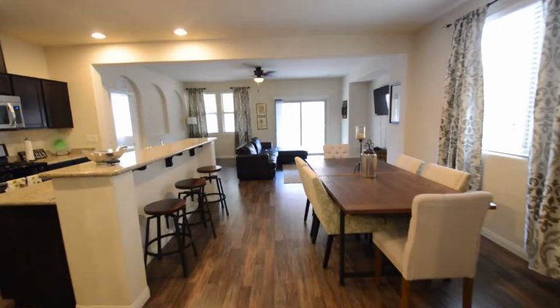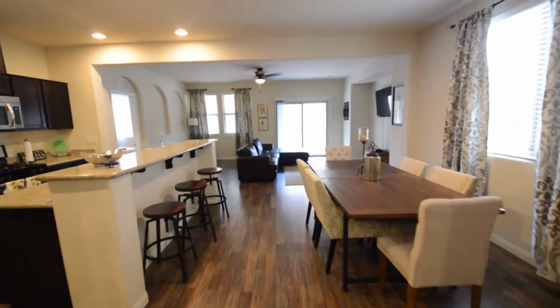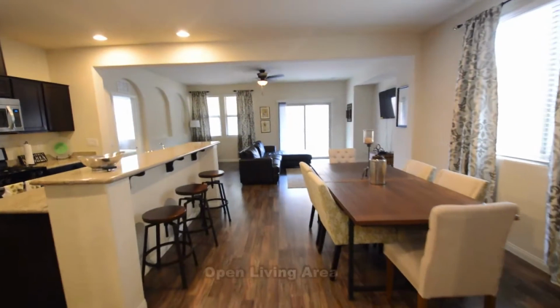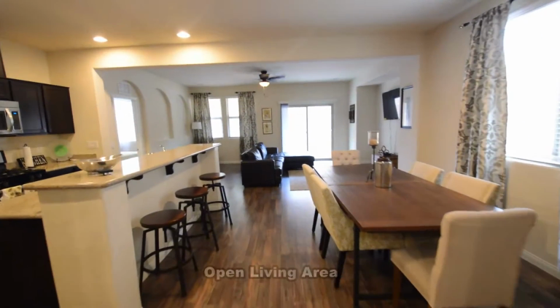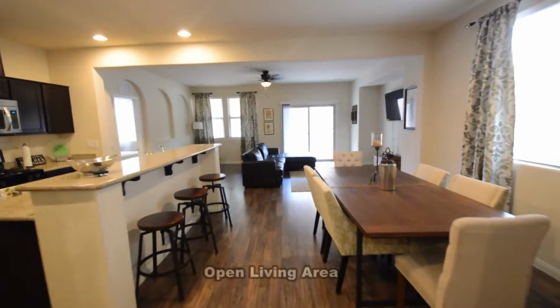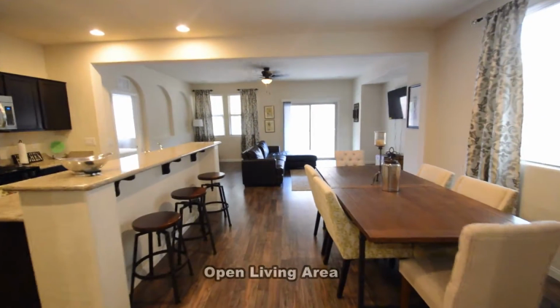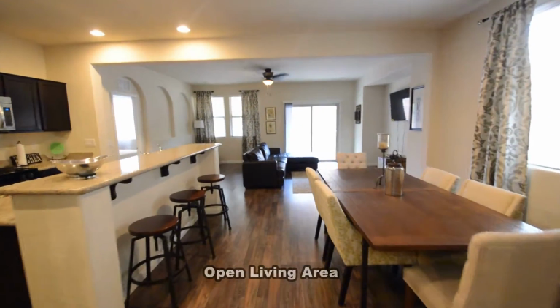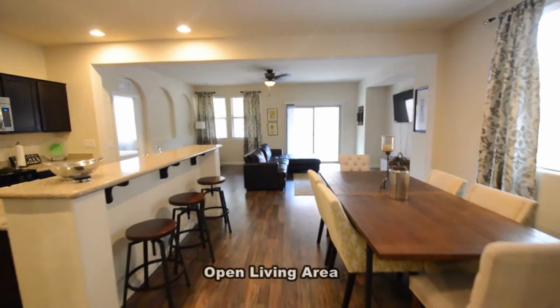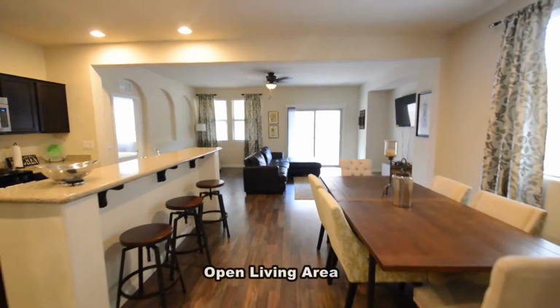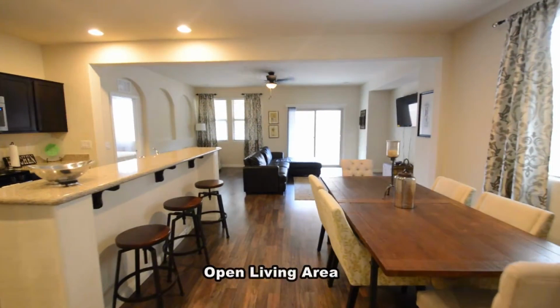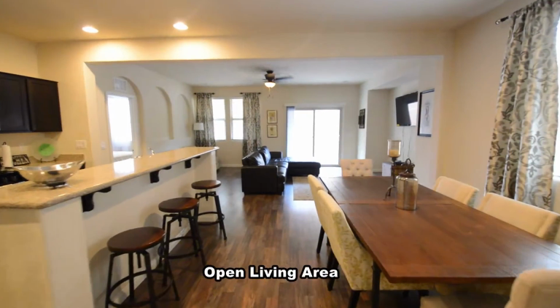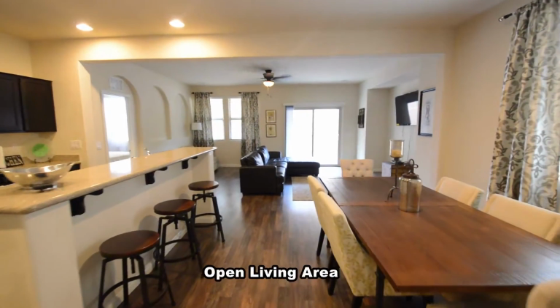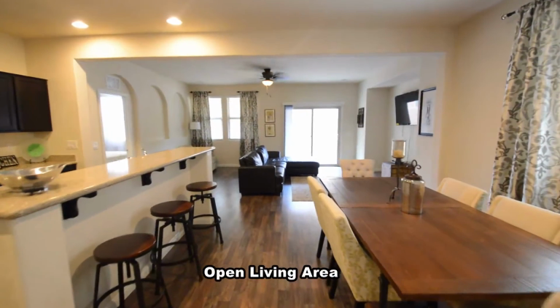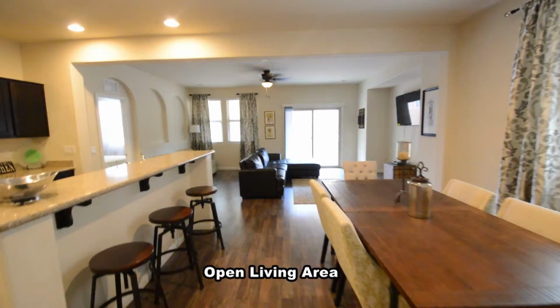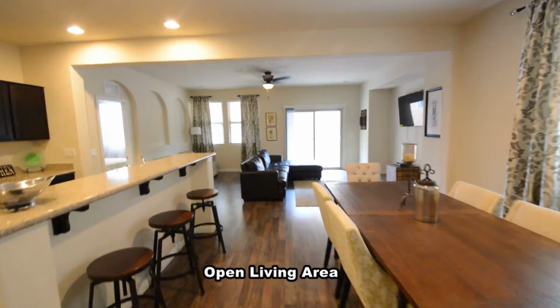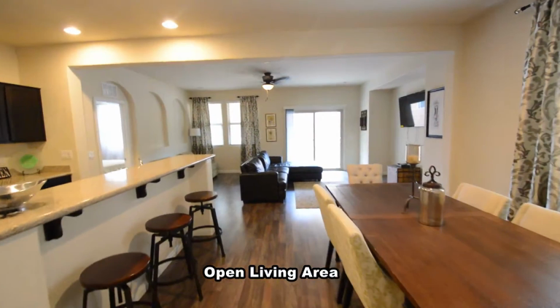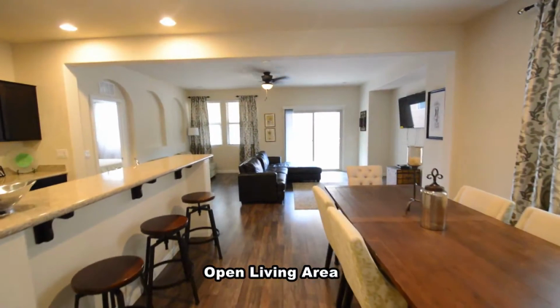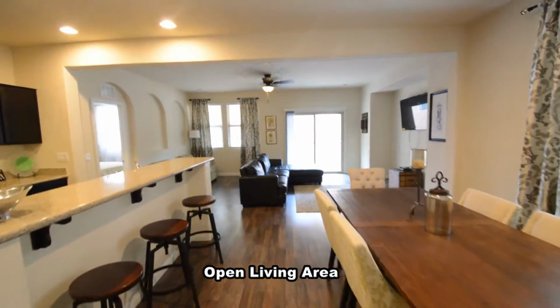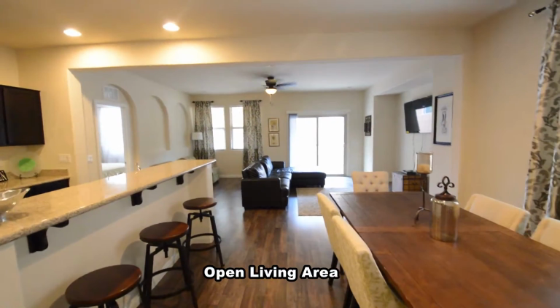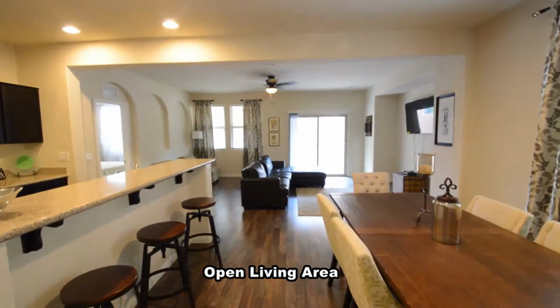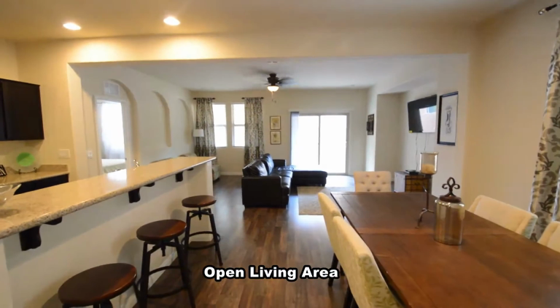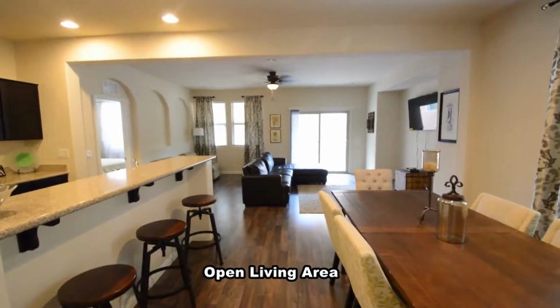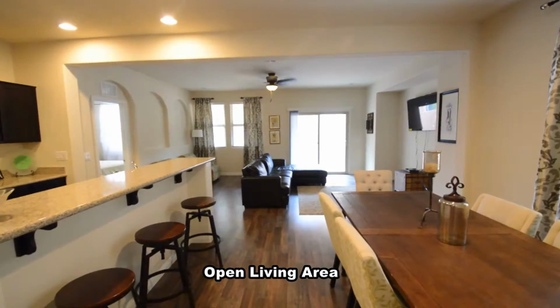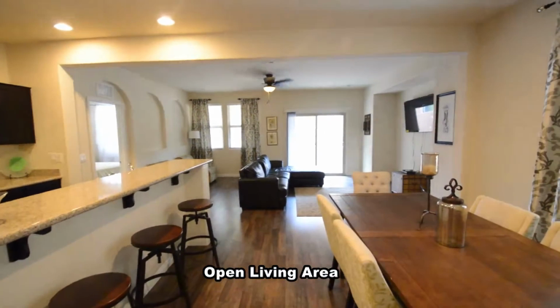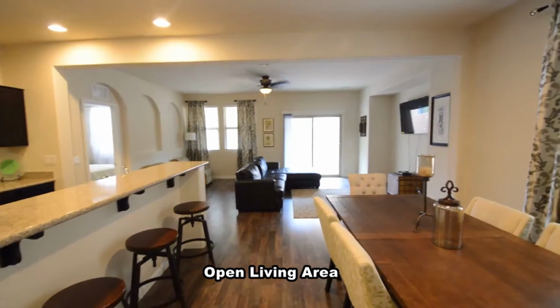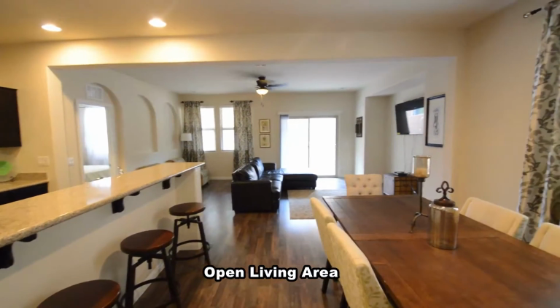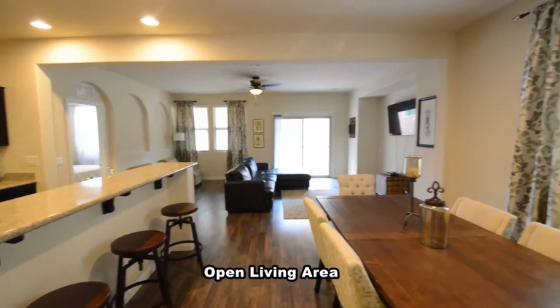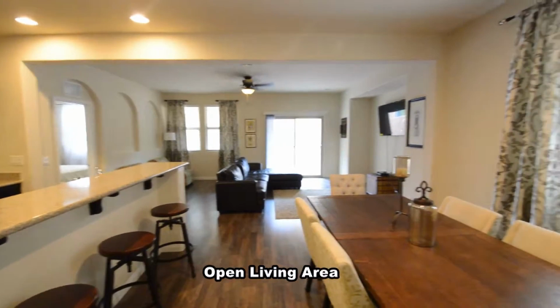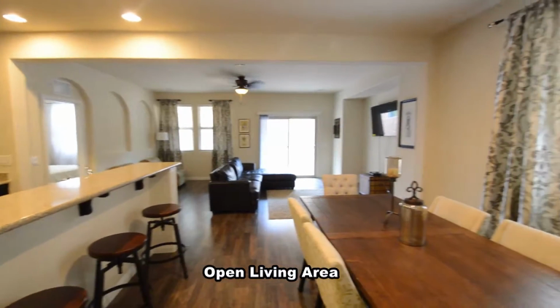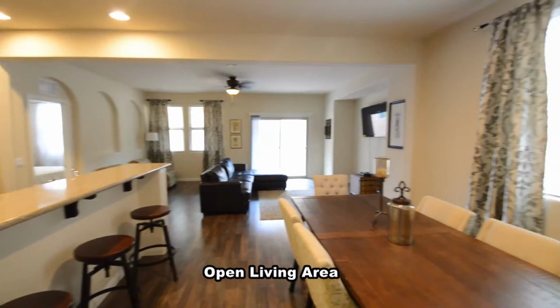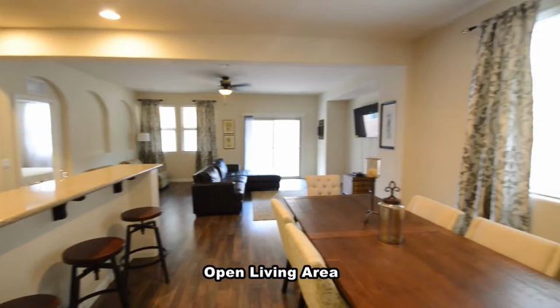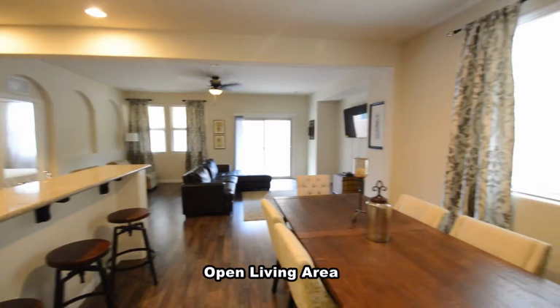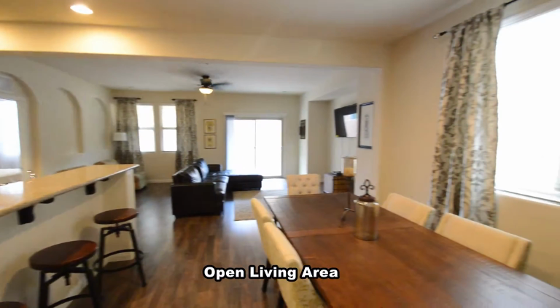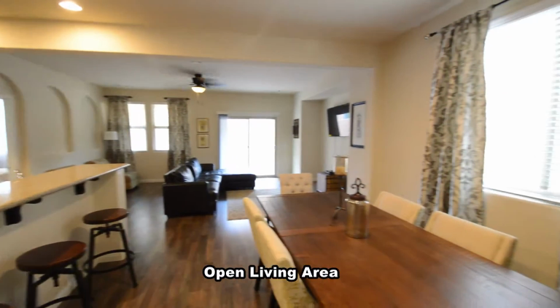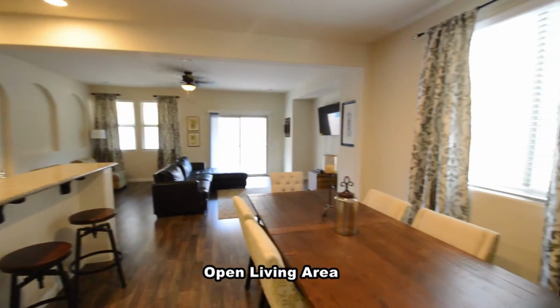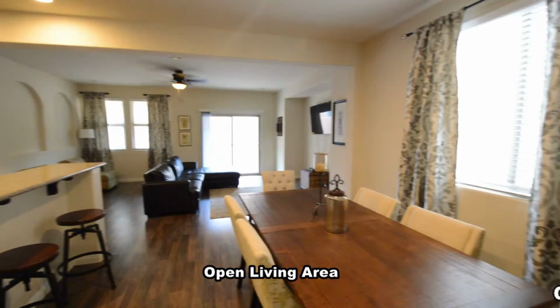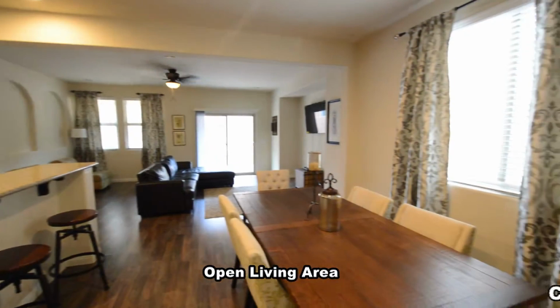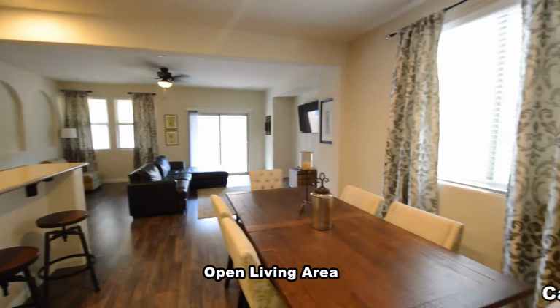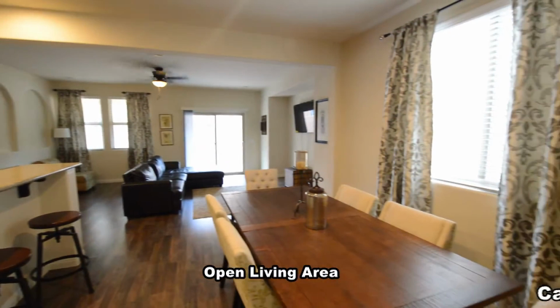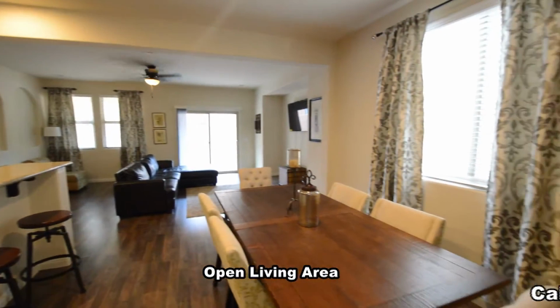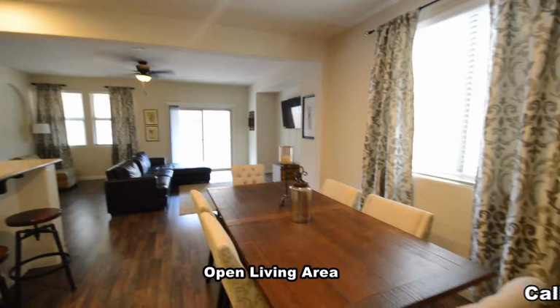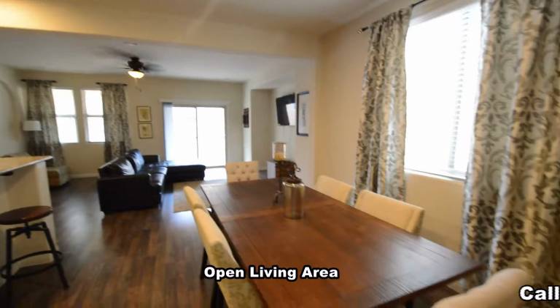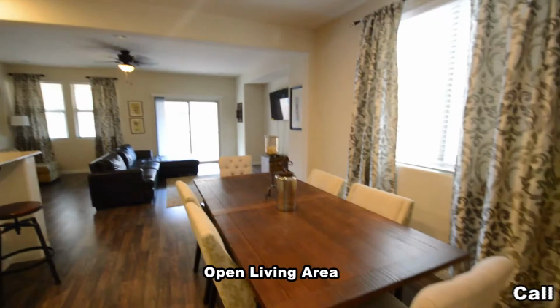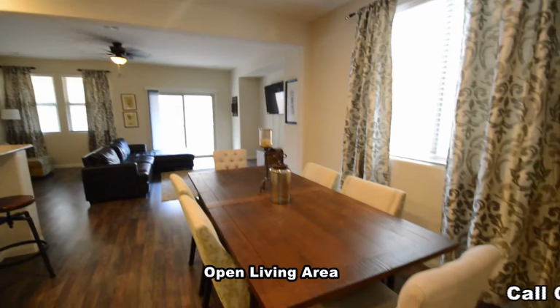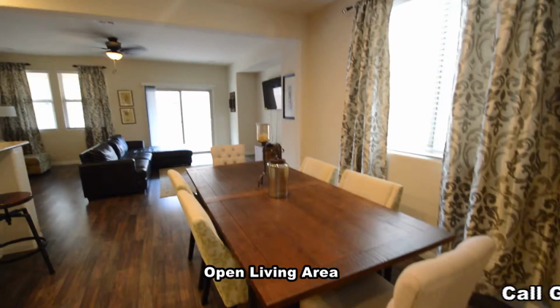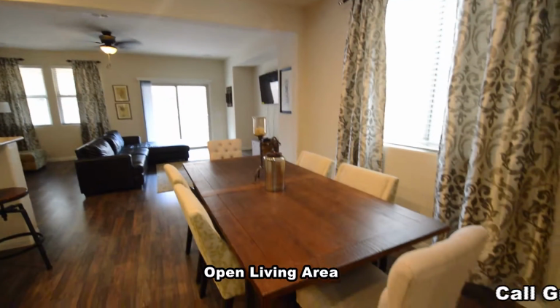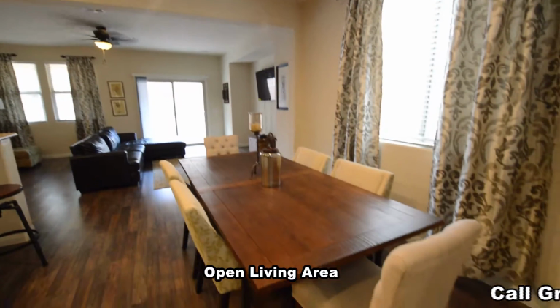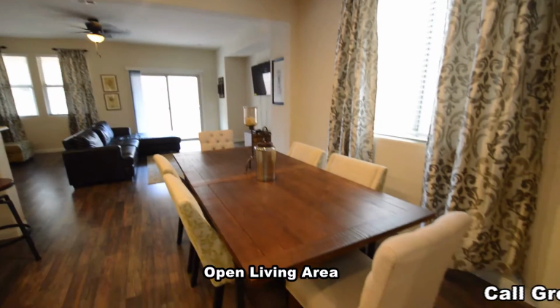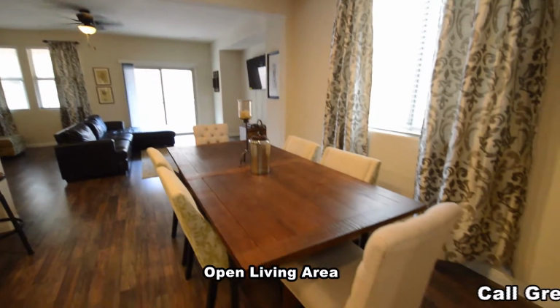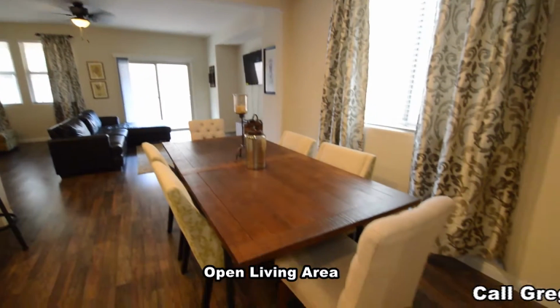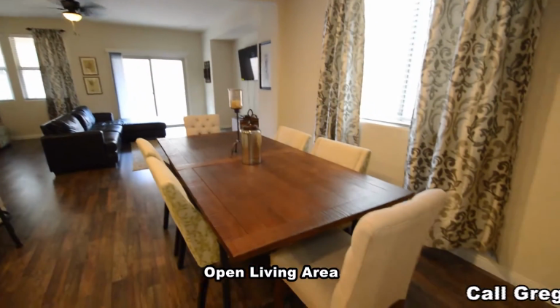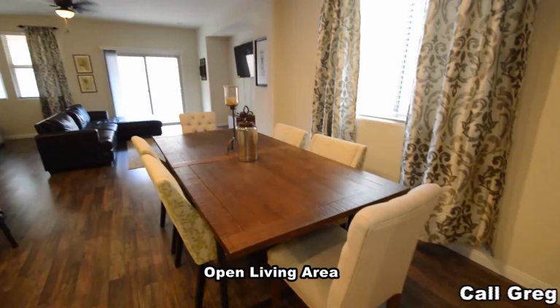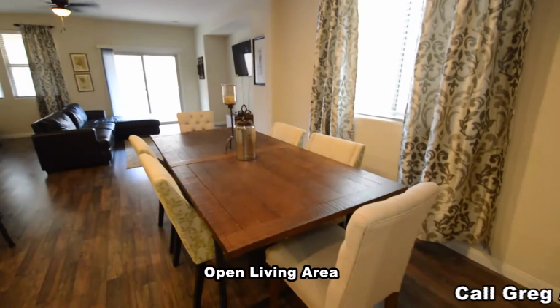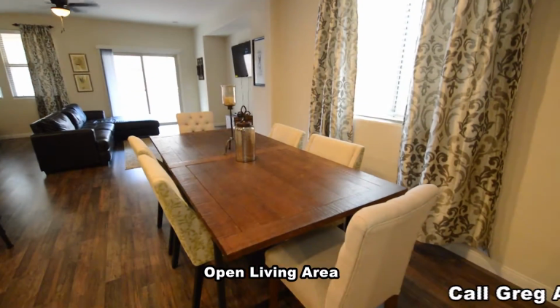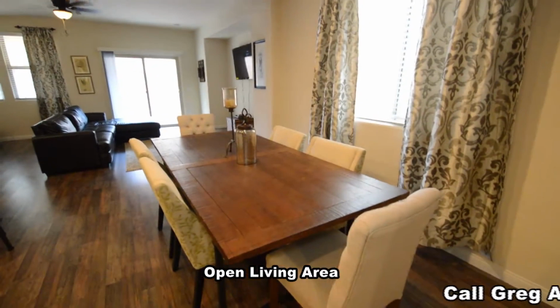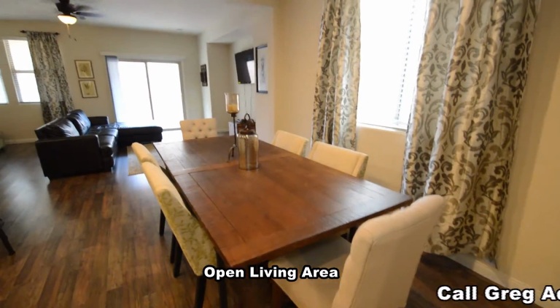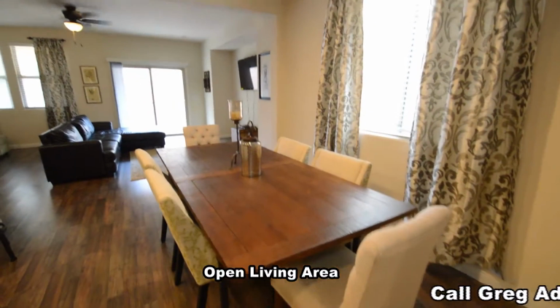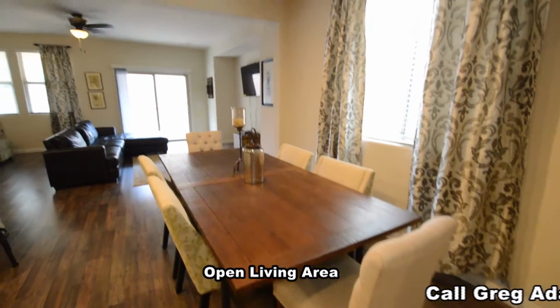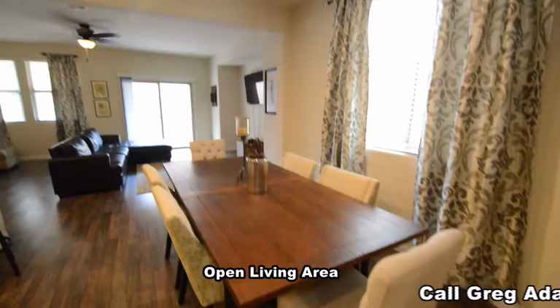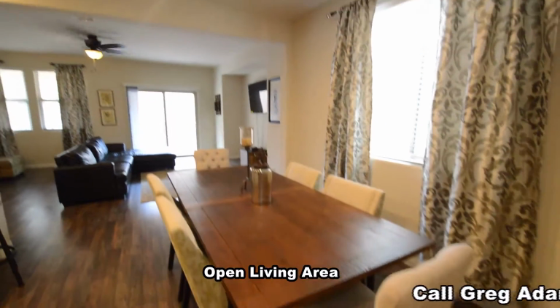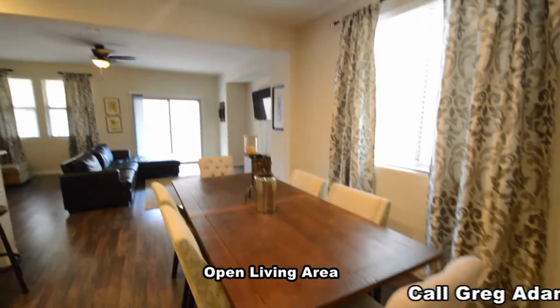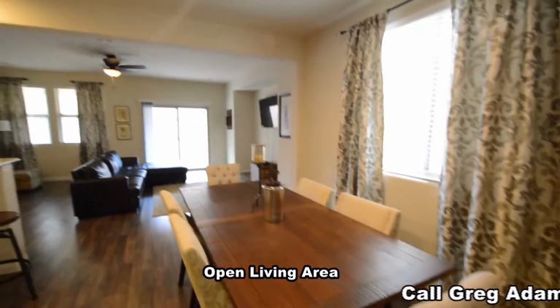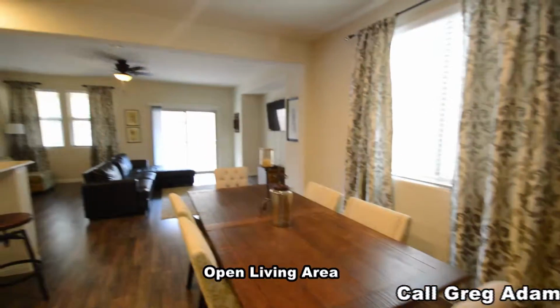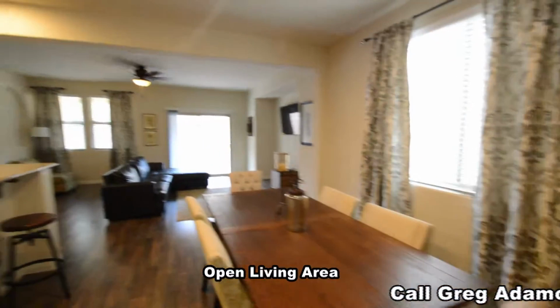The open living area has a dining area, open kitchen with a central island breakfast bar, granite counters, and stainless appliances.